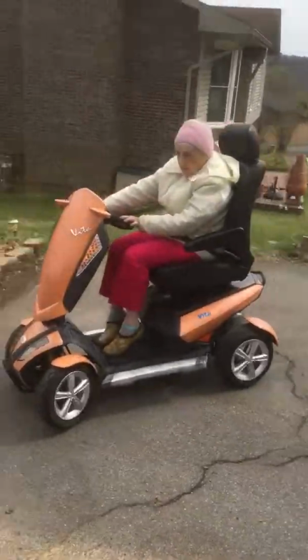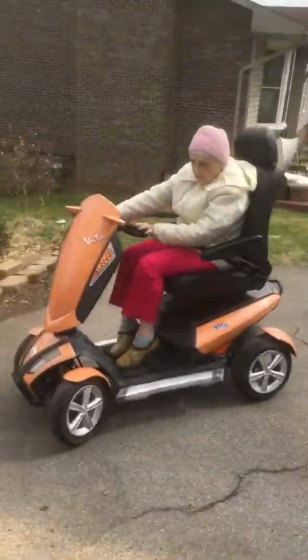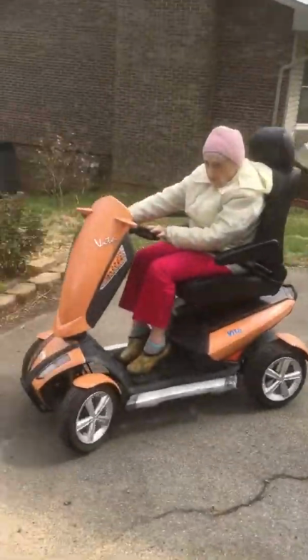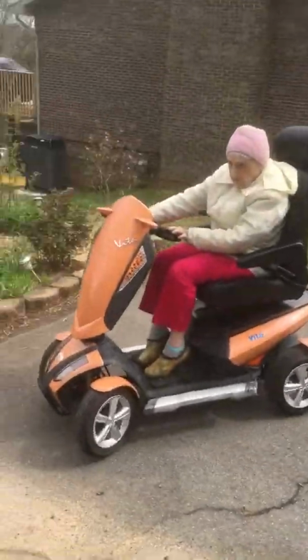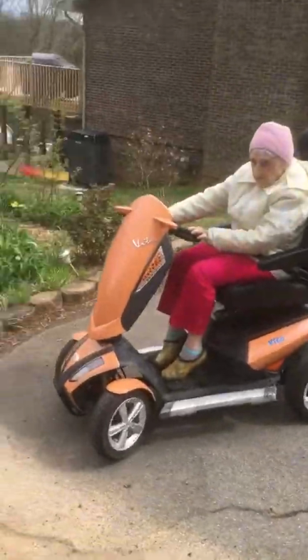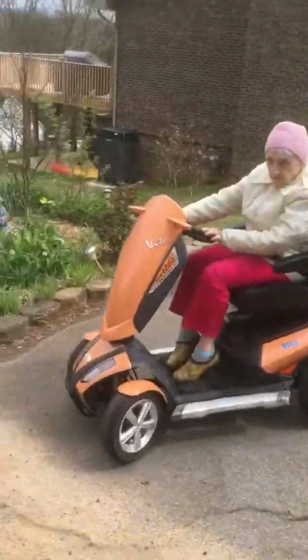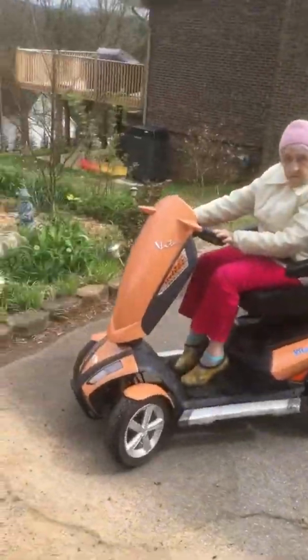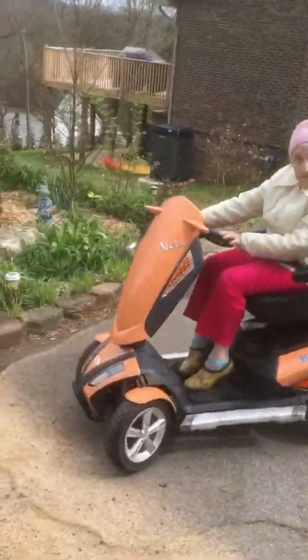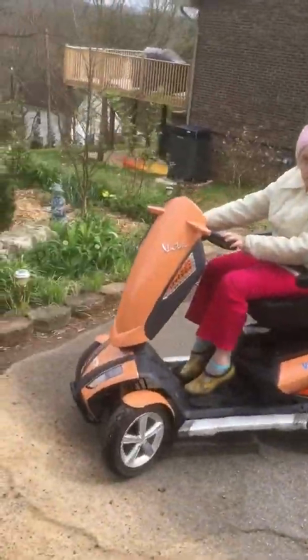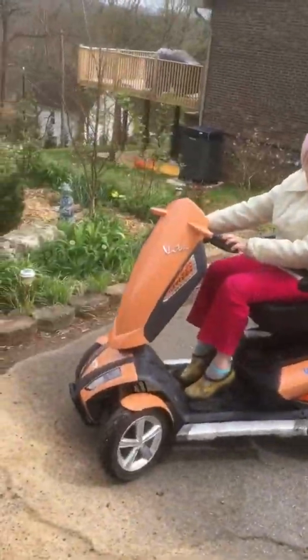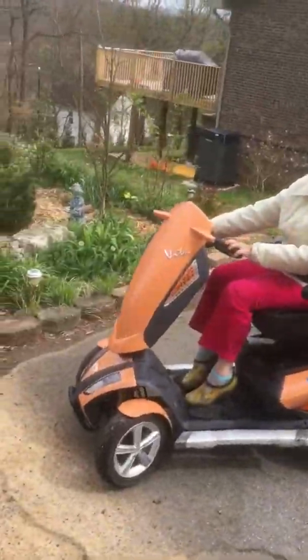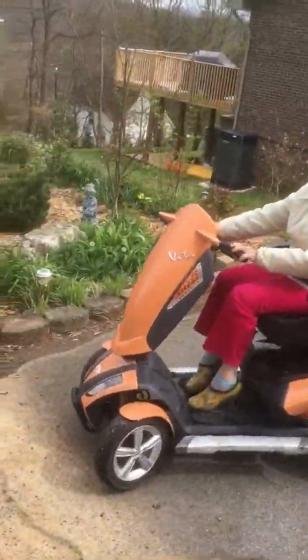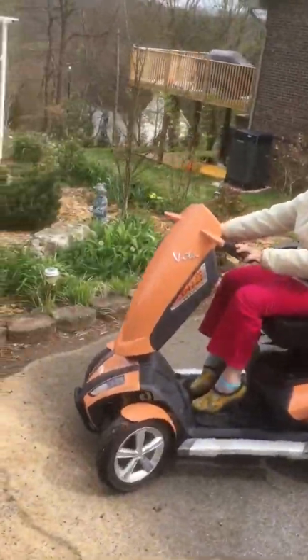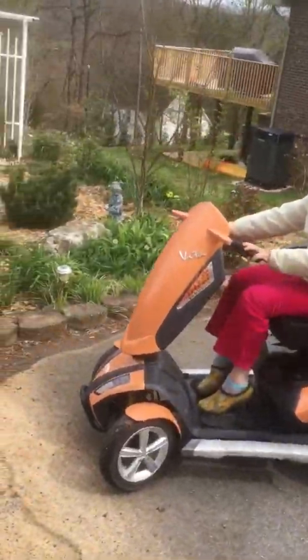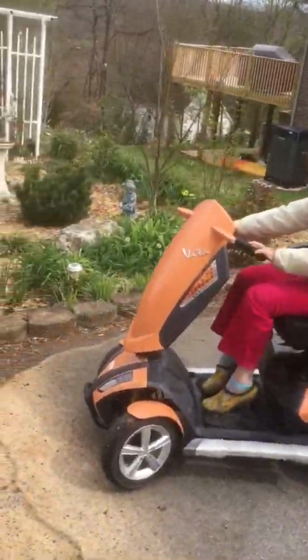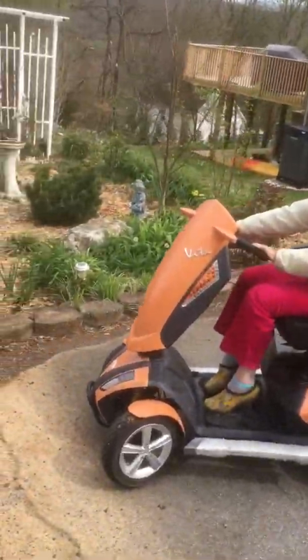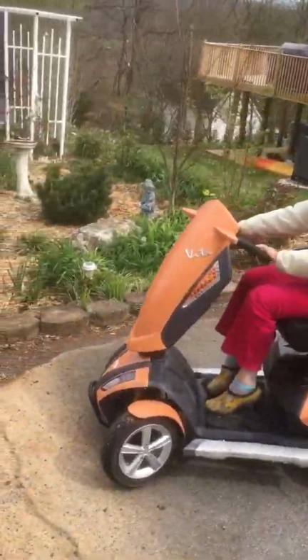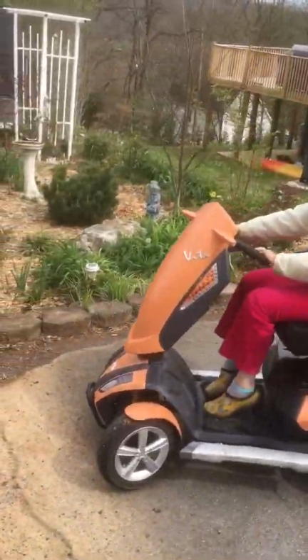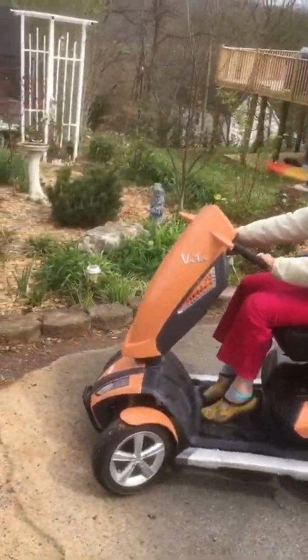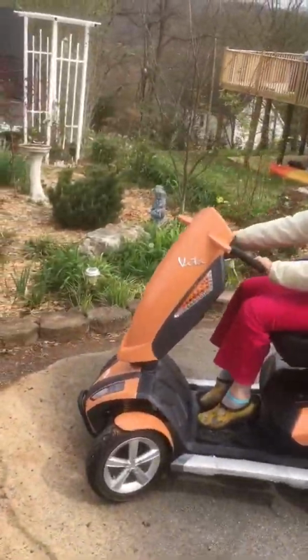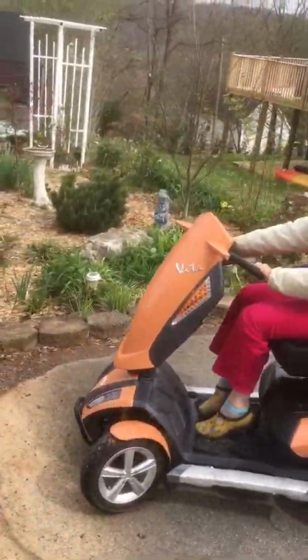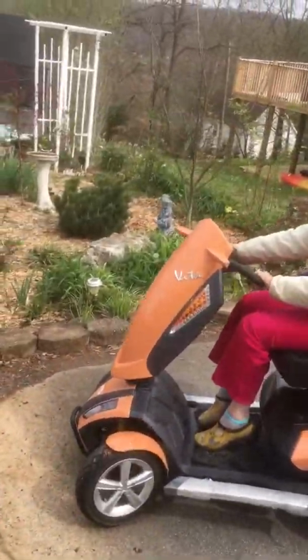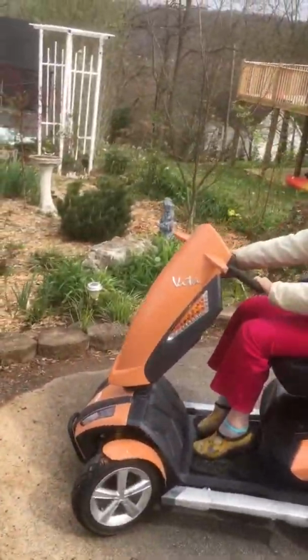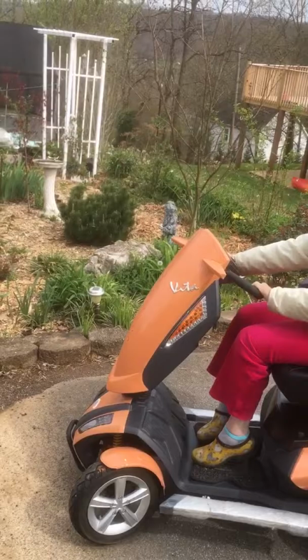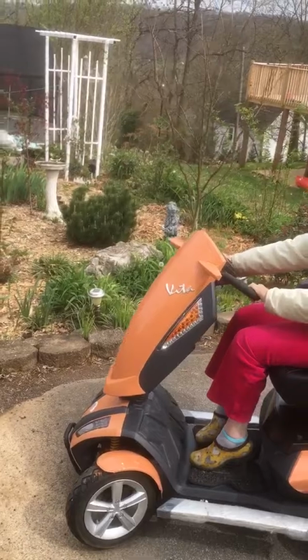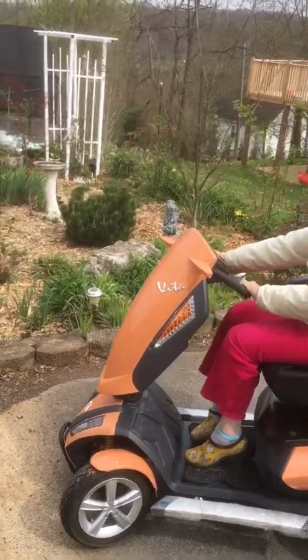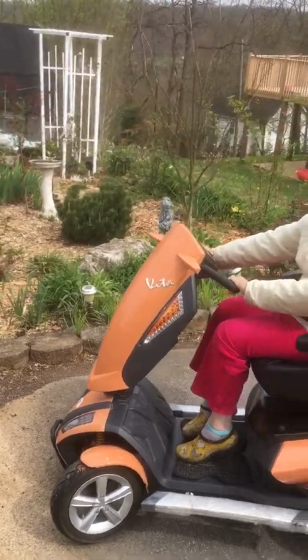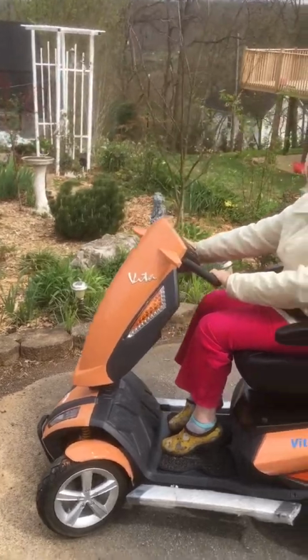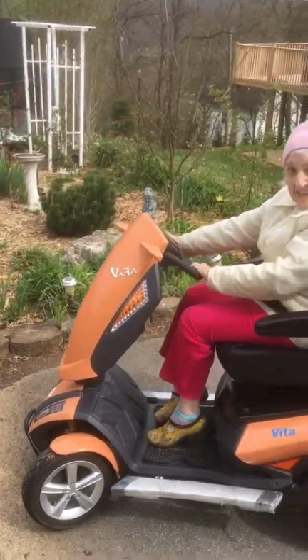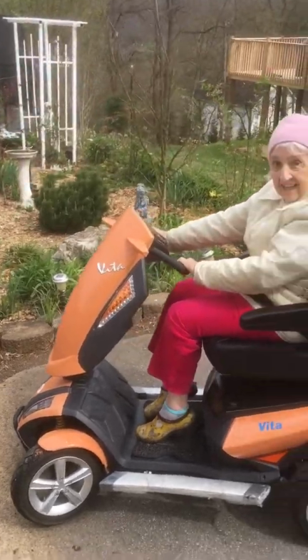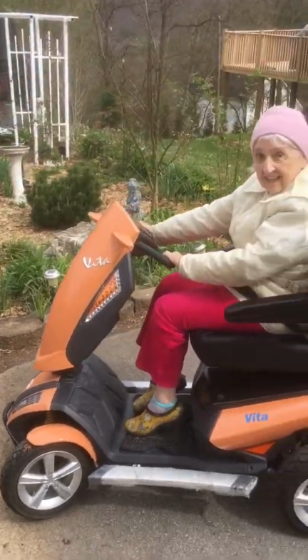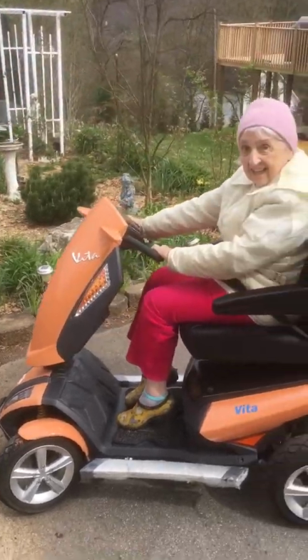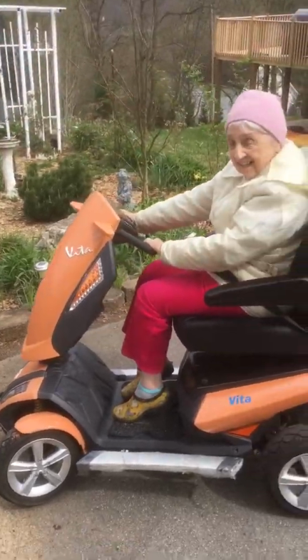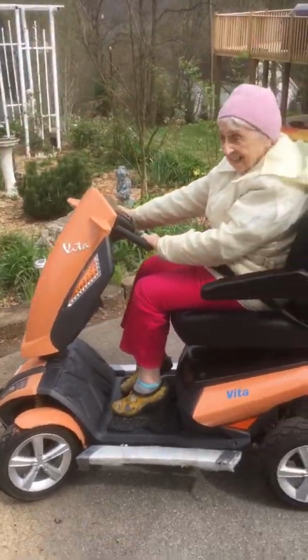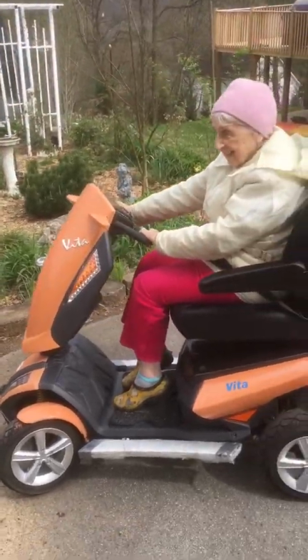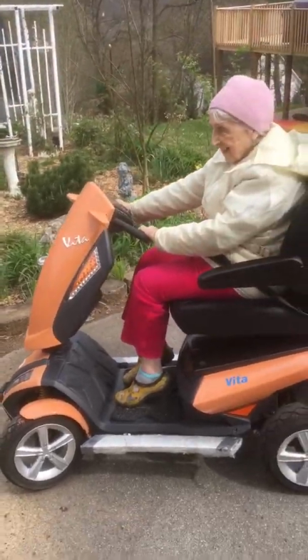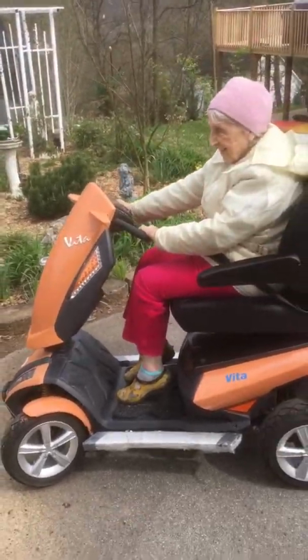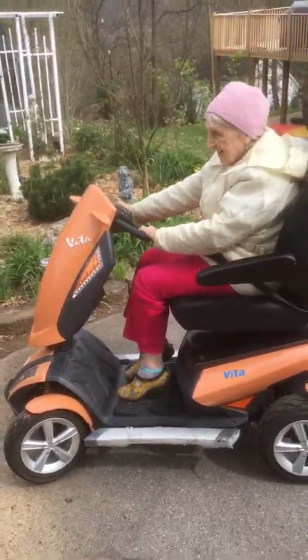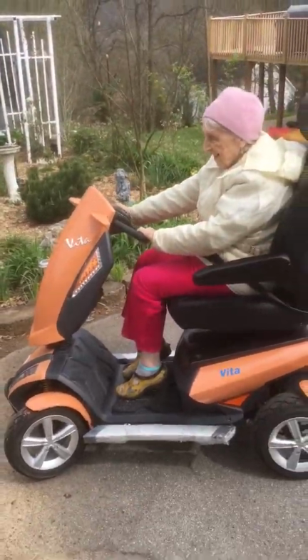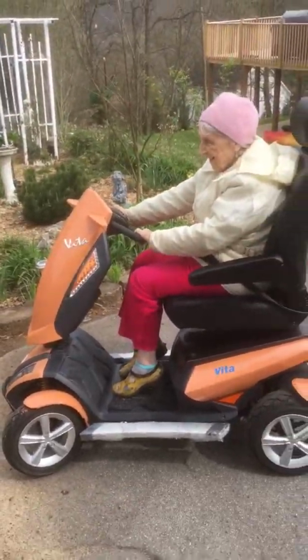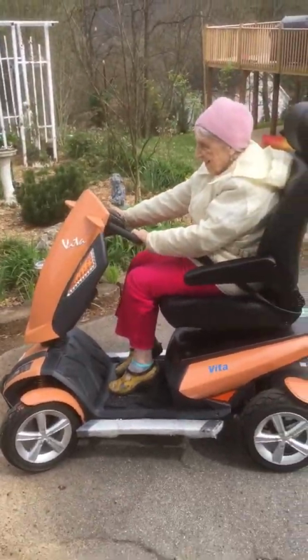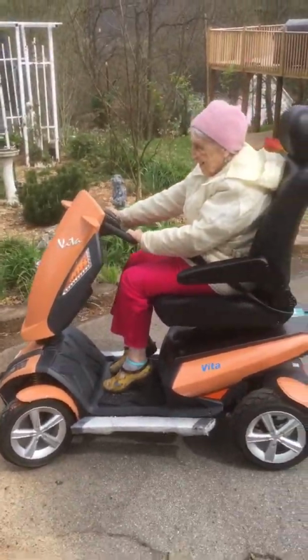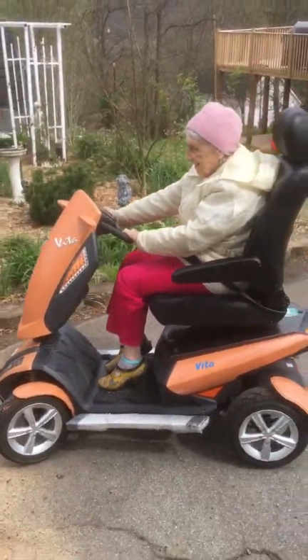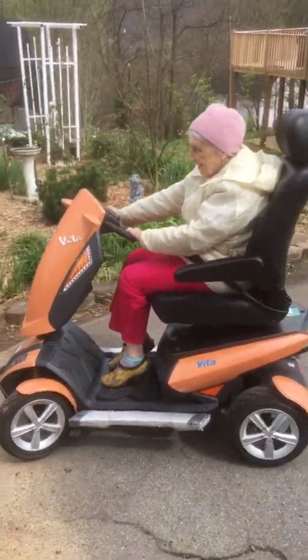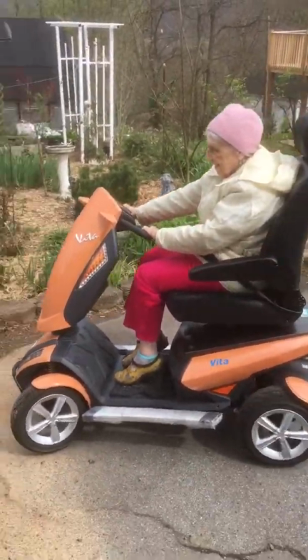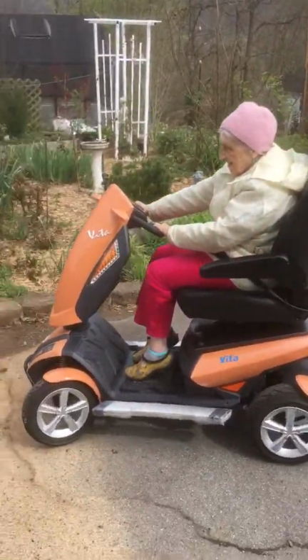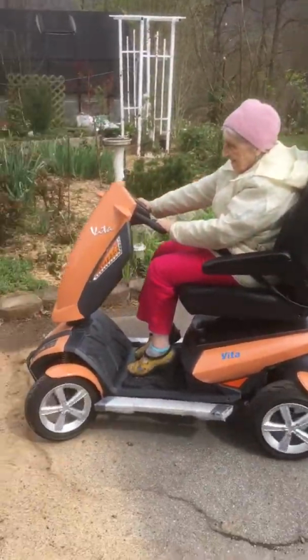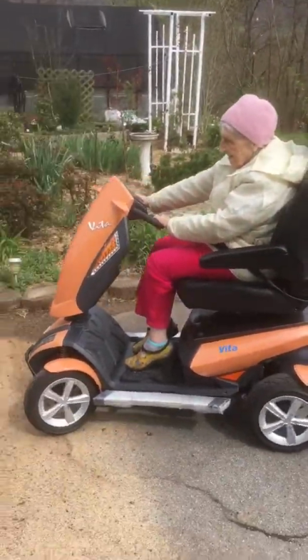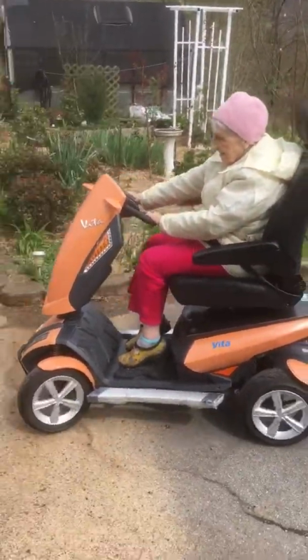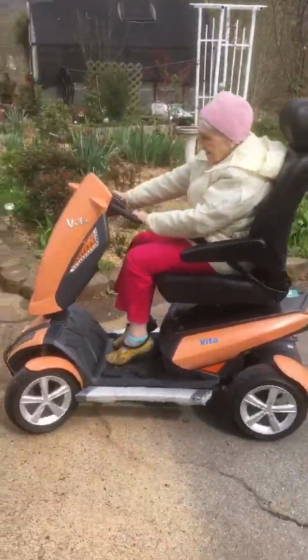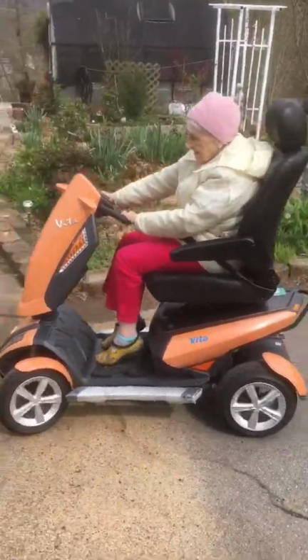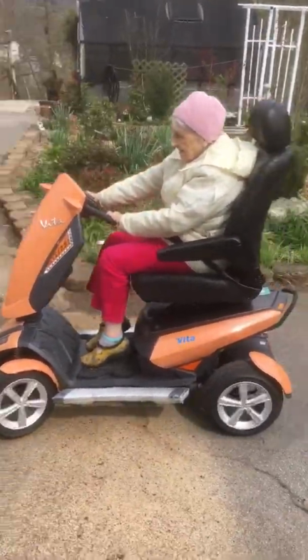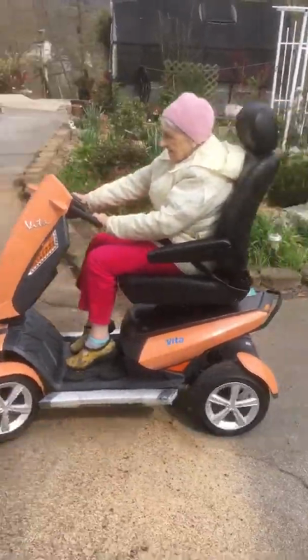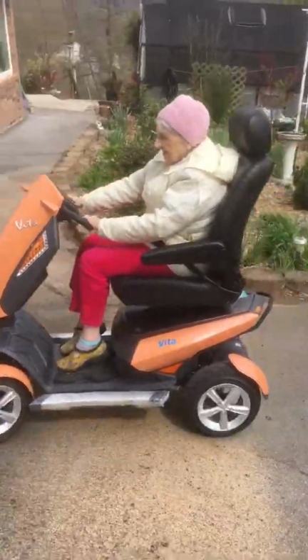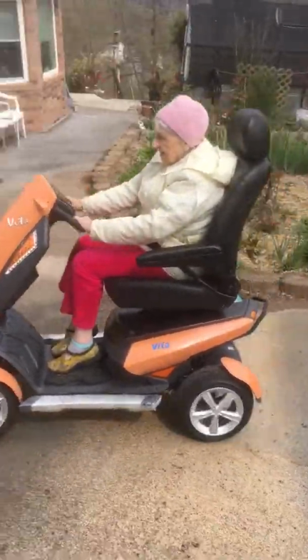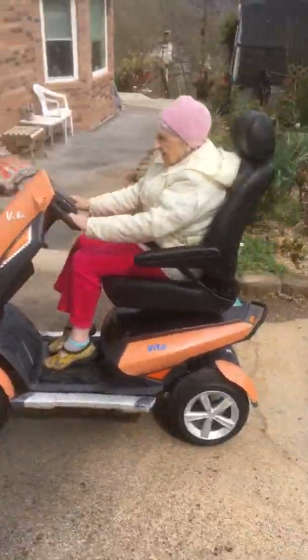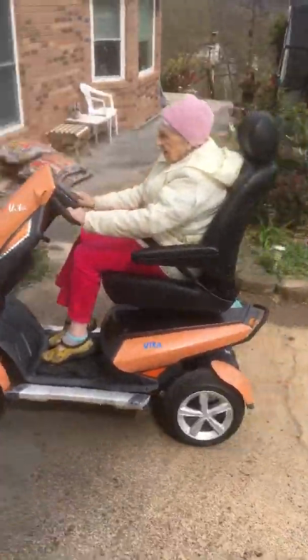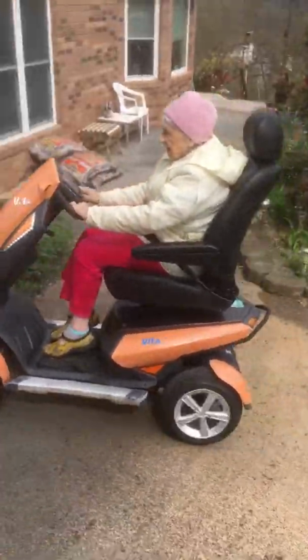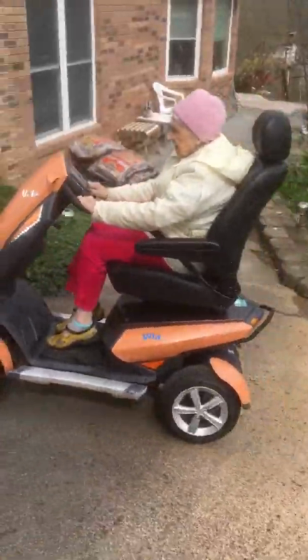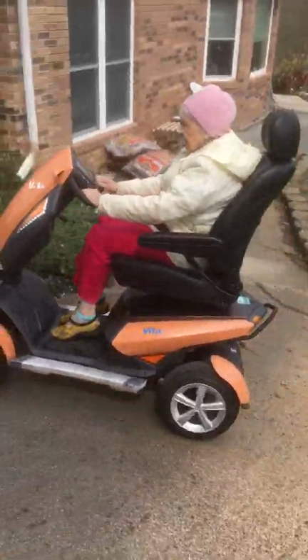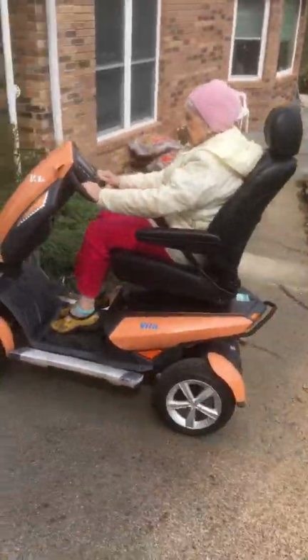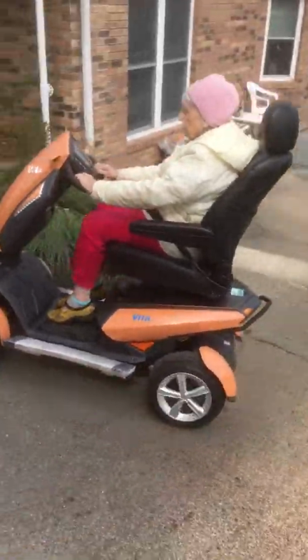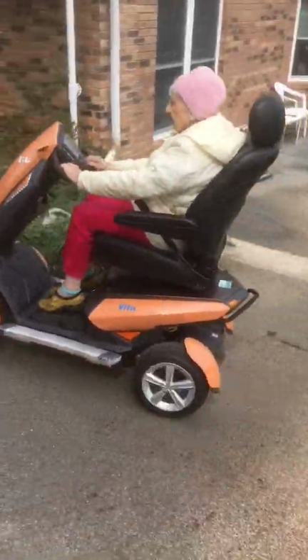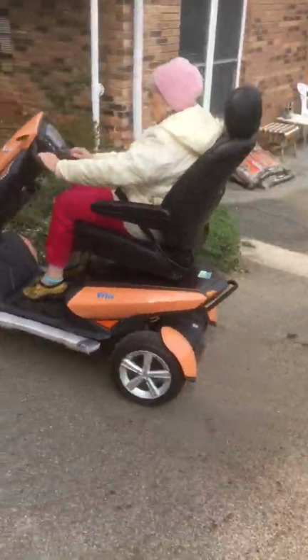It doesn't have to touch it much and it goes. And when you let off, it stops. It's not like you've got a brake pedal.